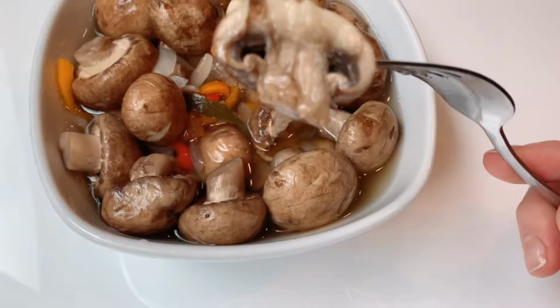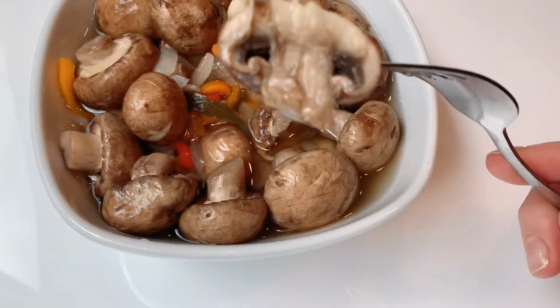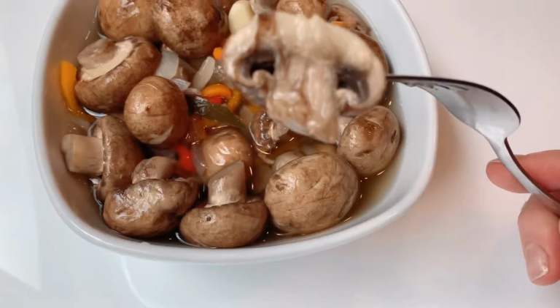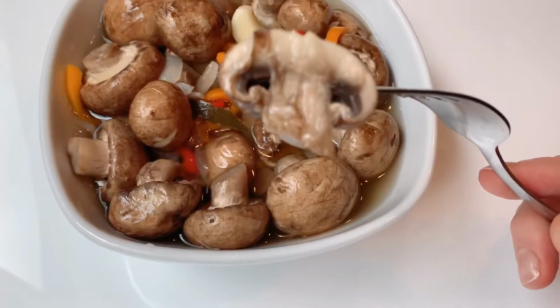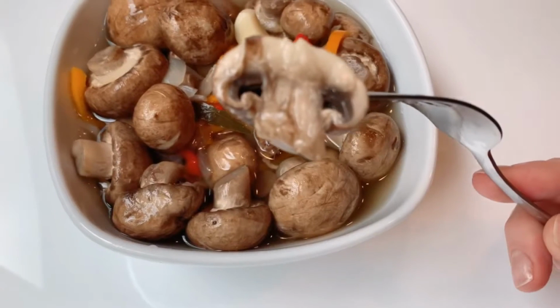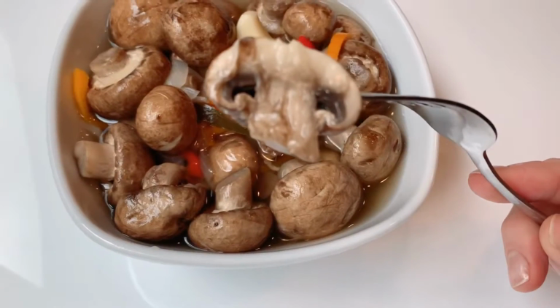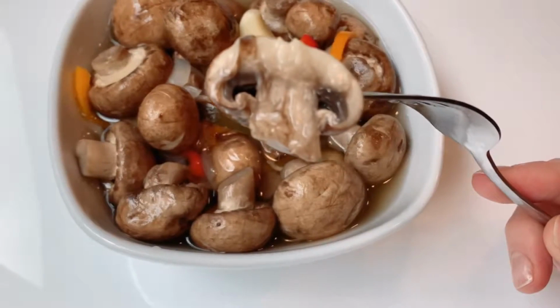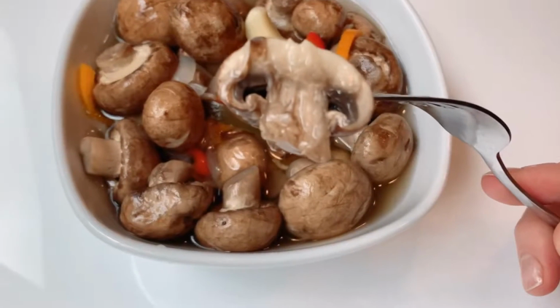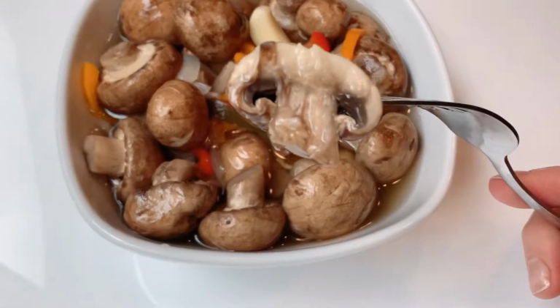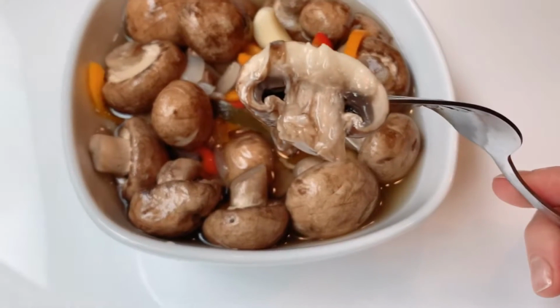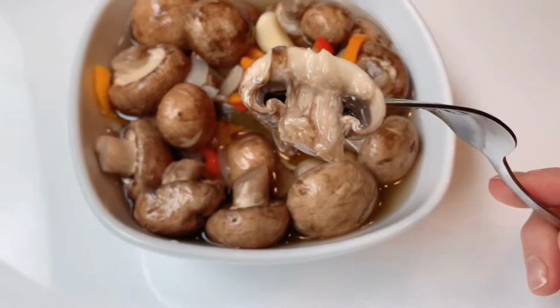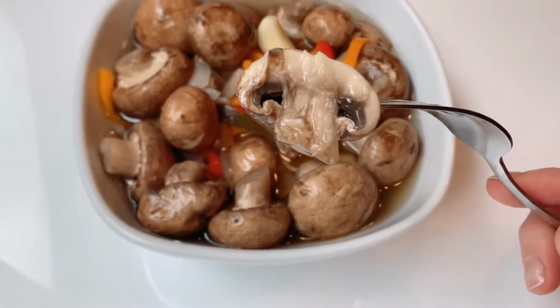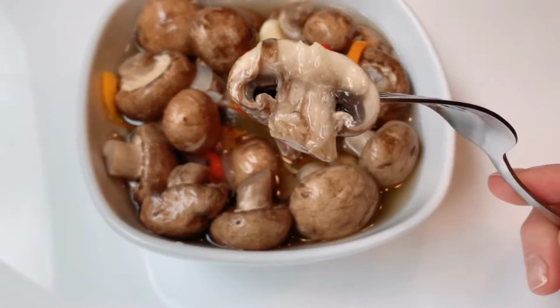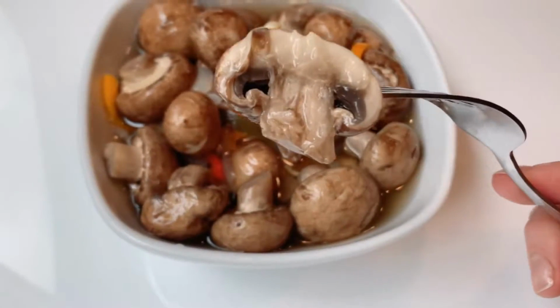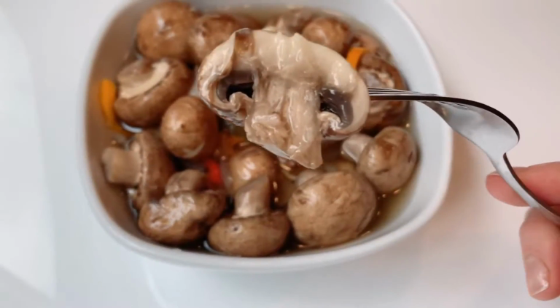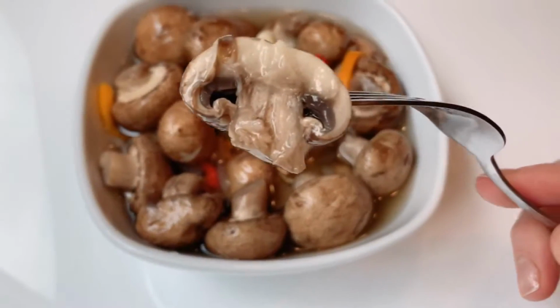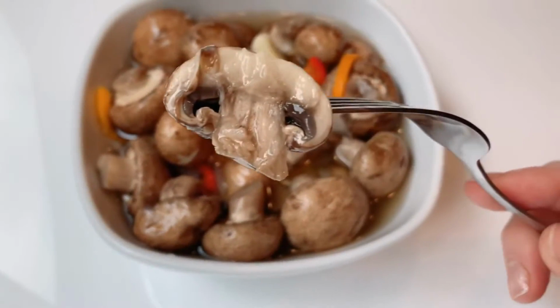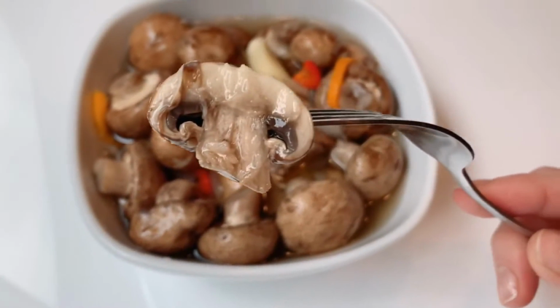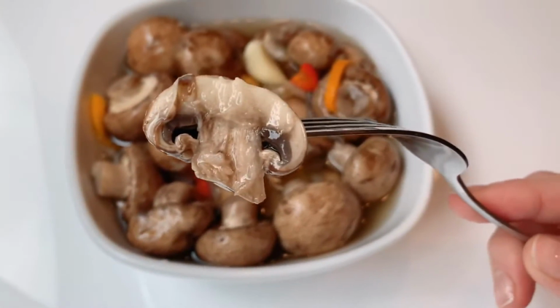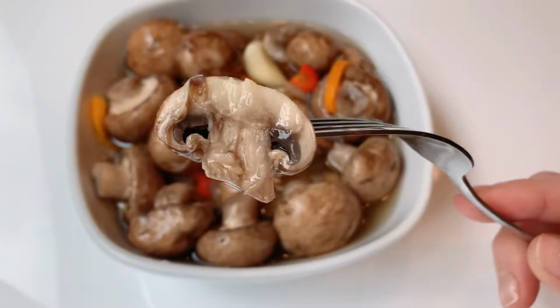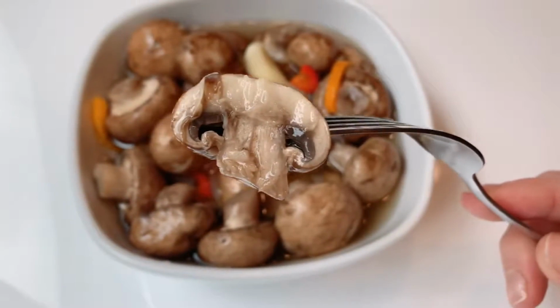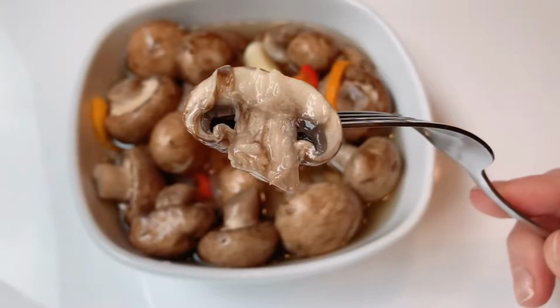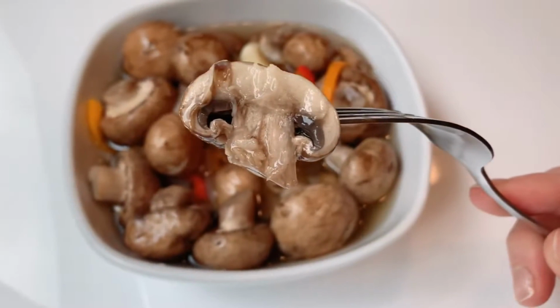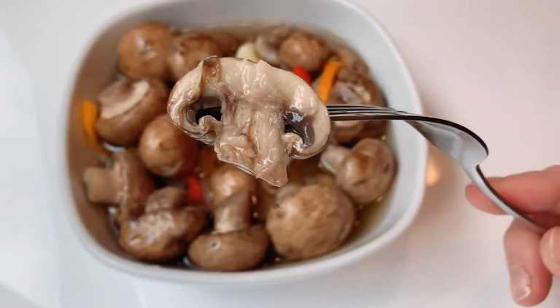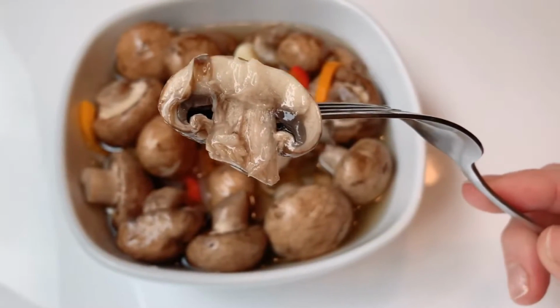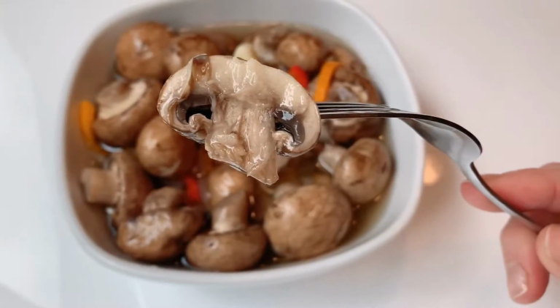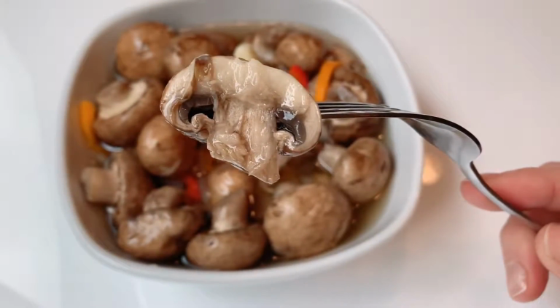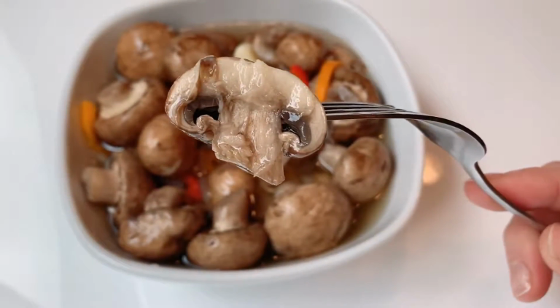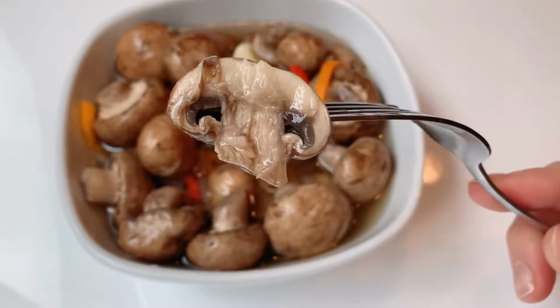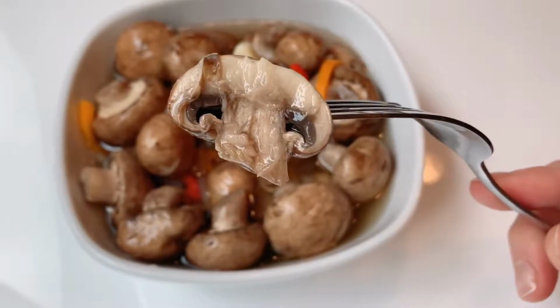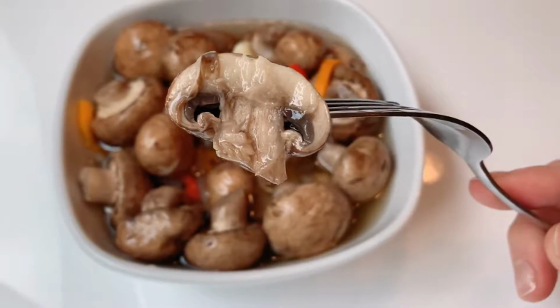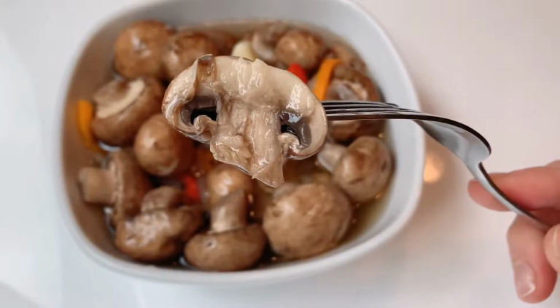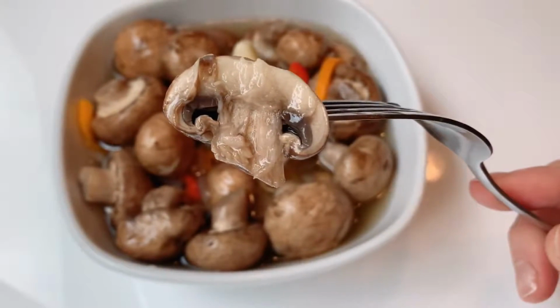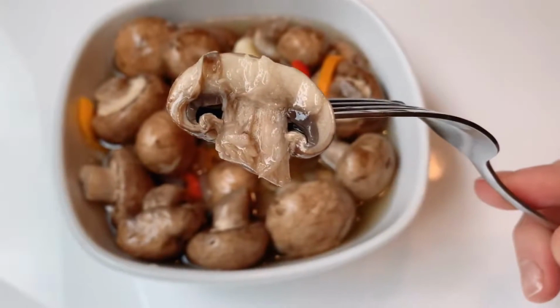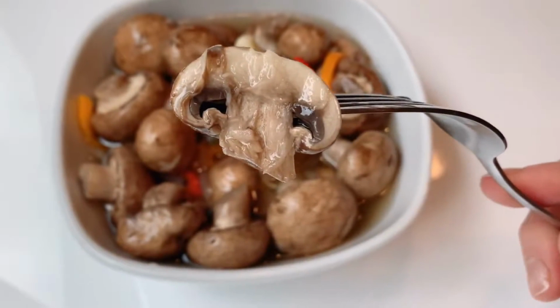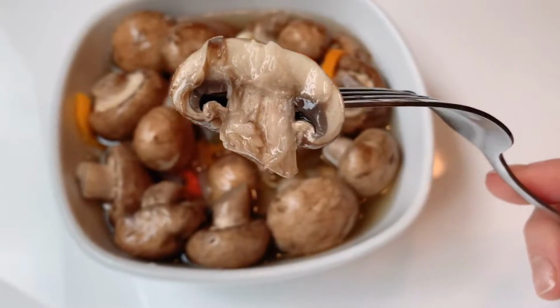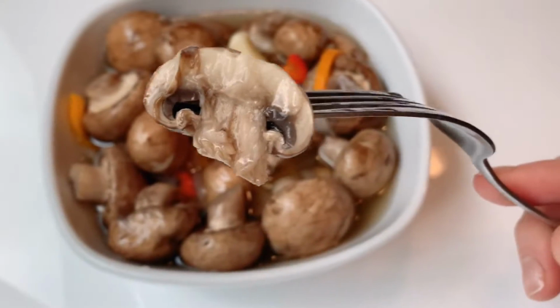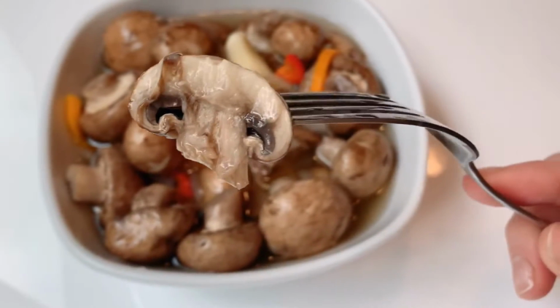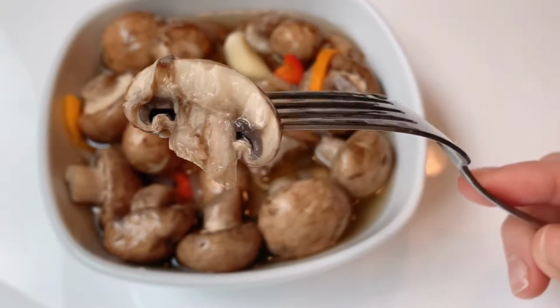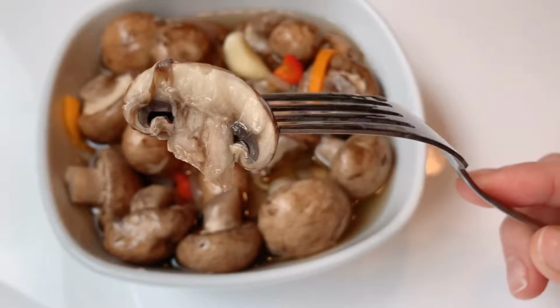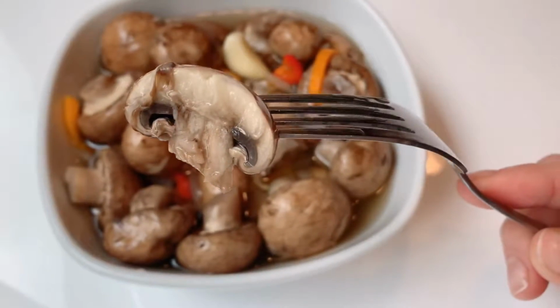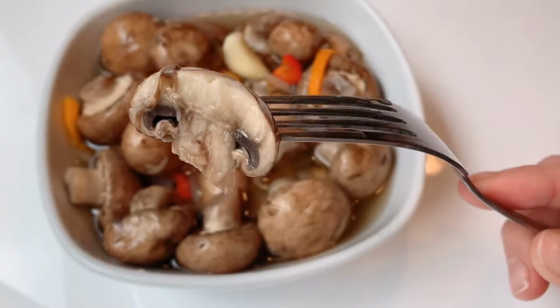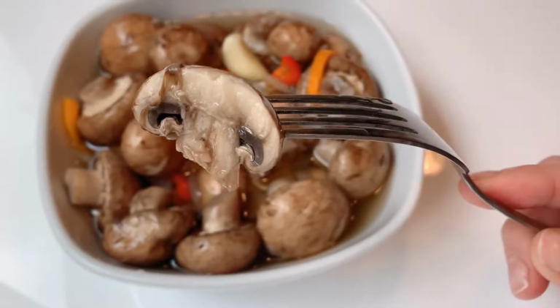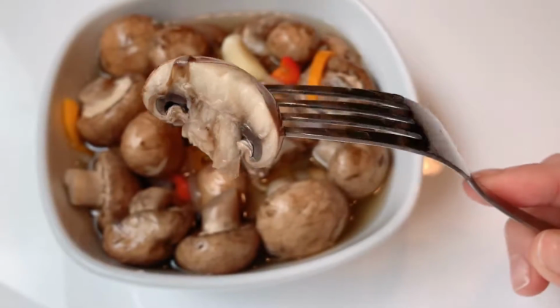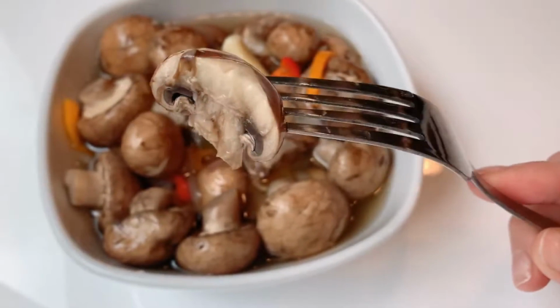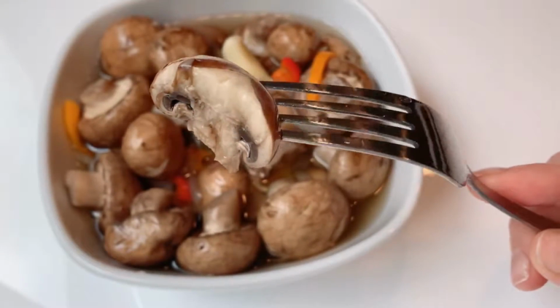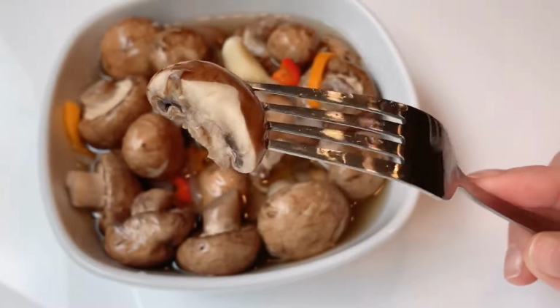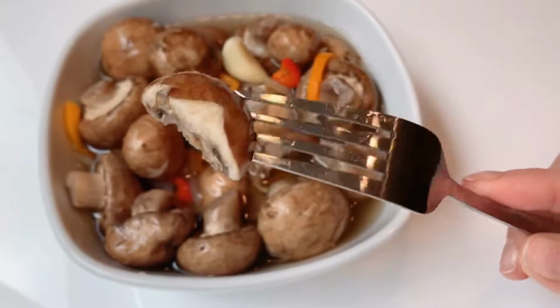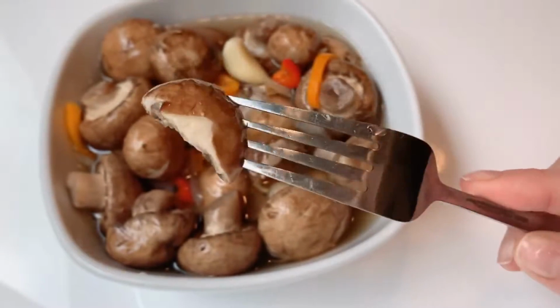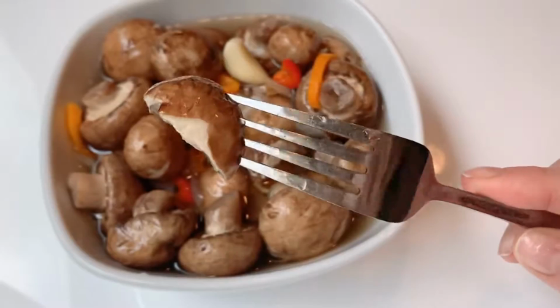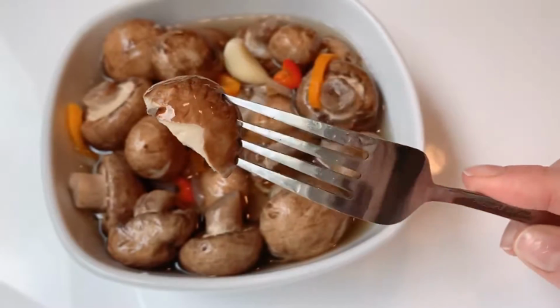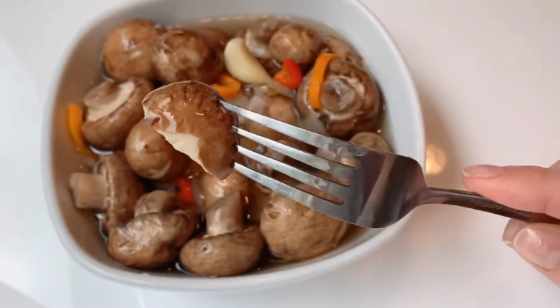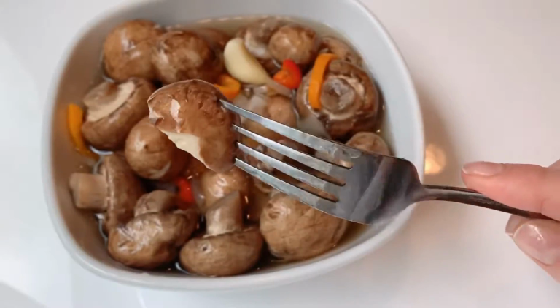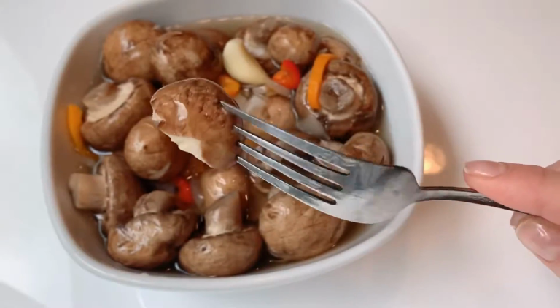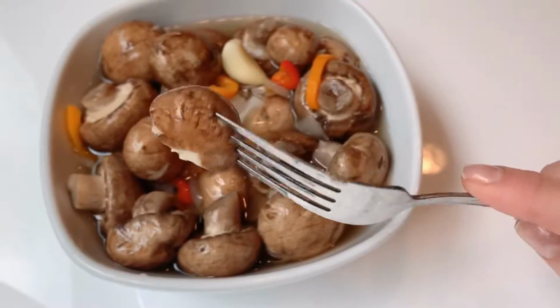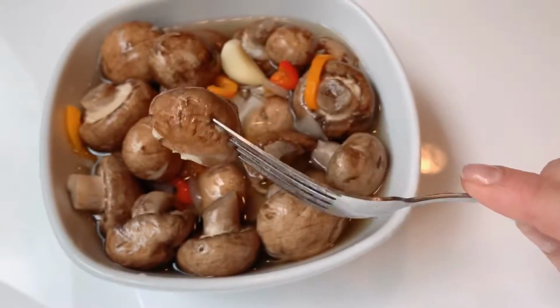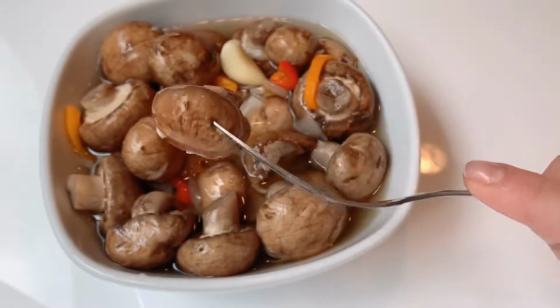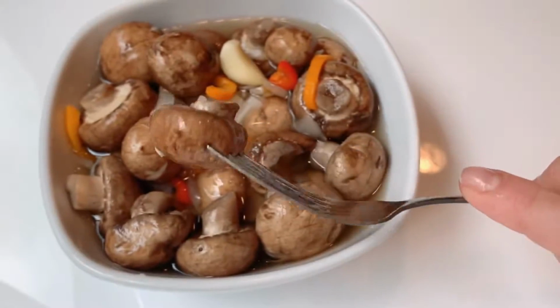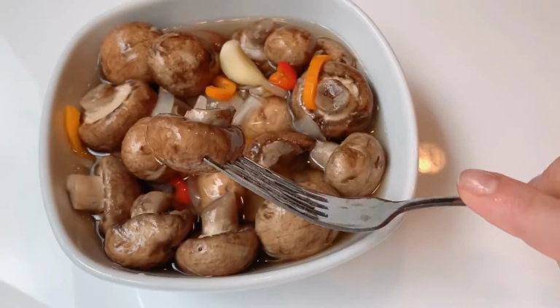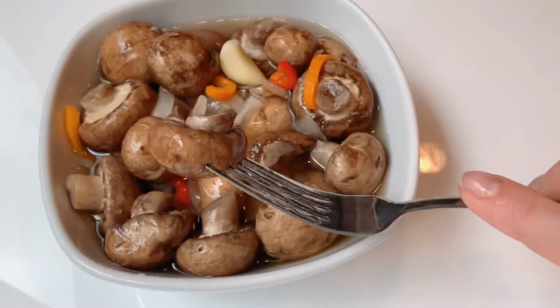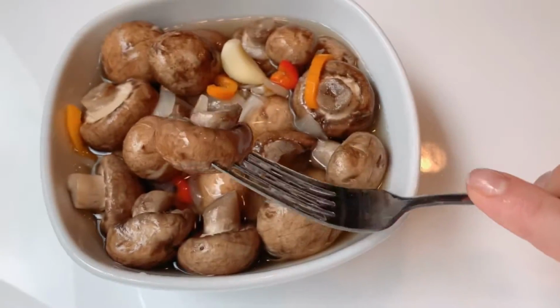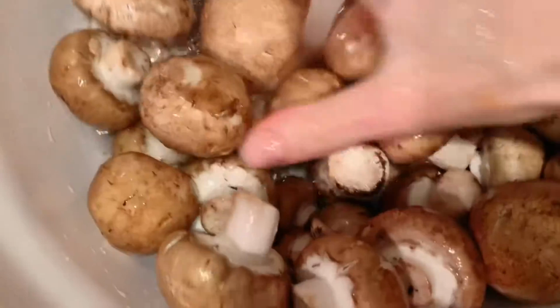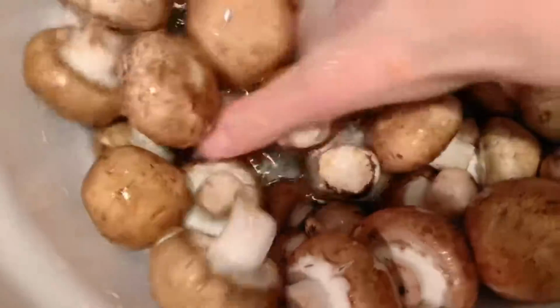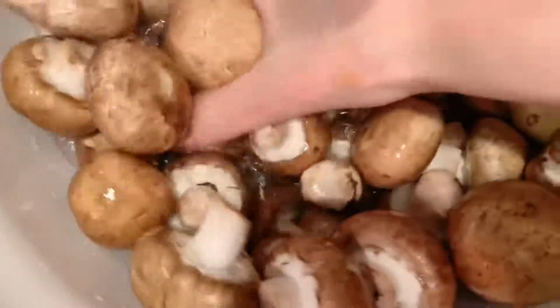Hi, today I want to show how I pickled mushrooms. This recipe is very easy and every time they turn out perfect.